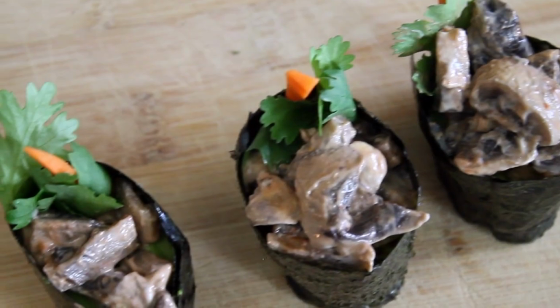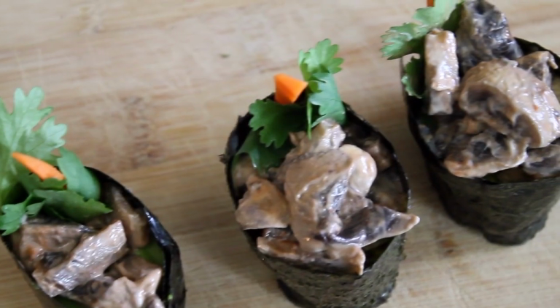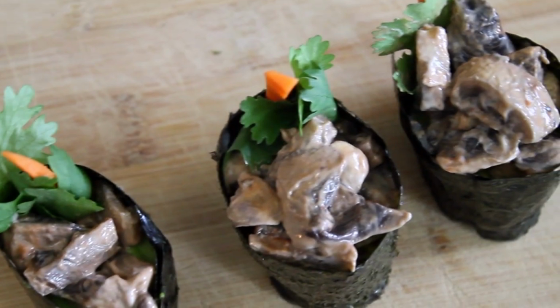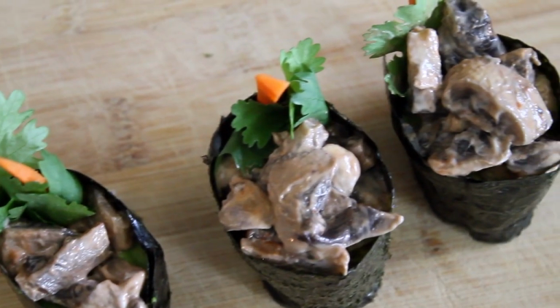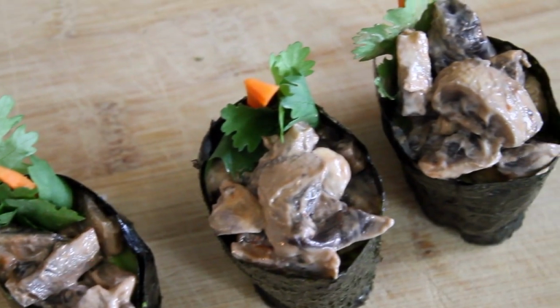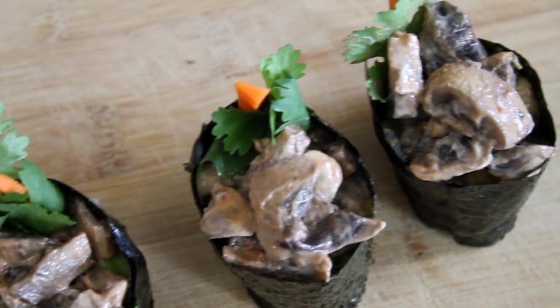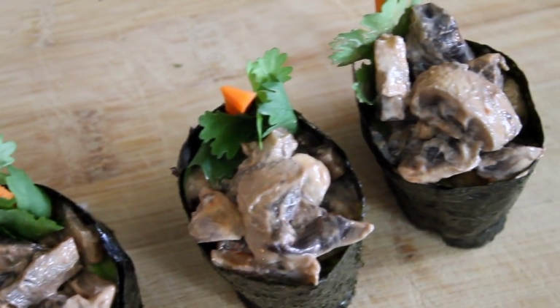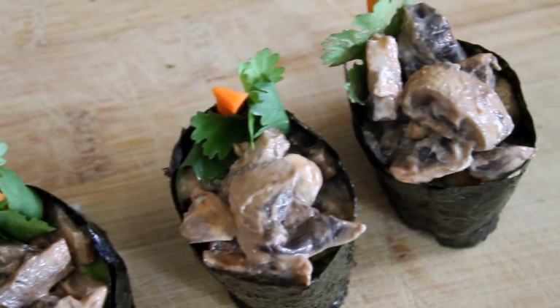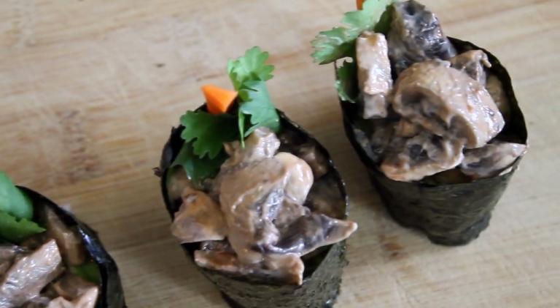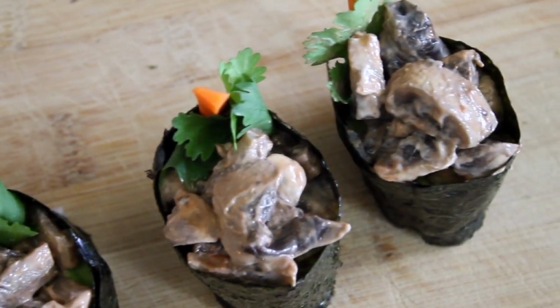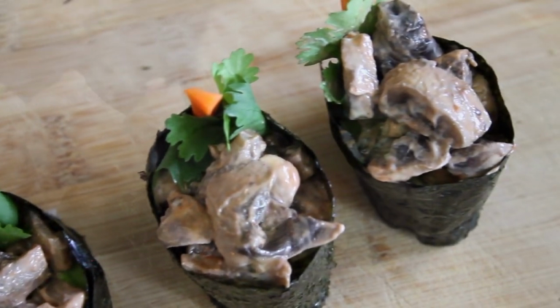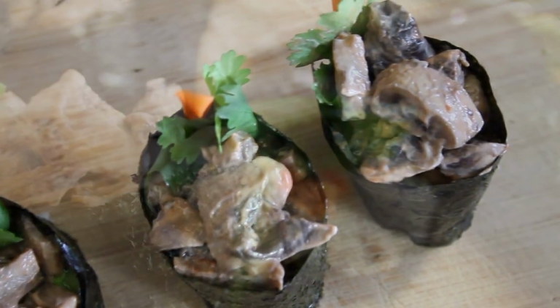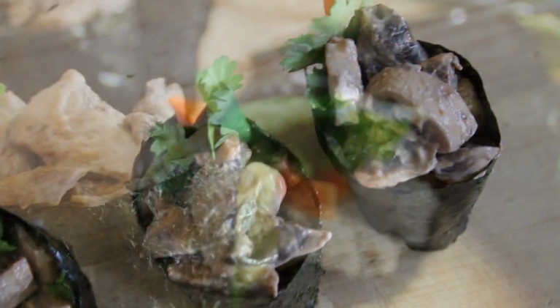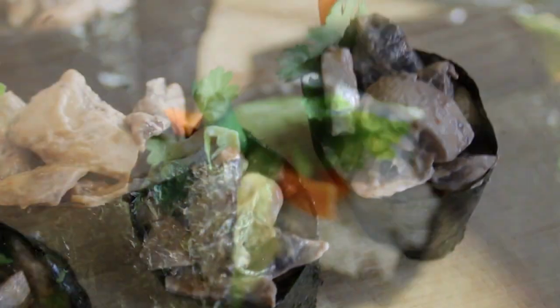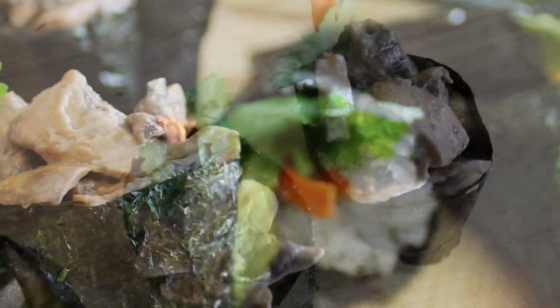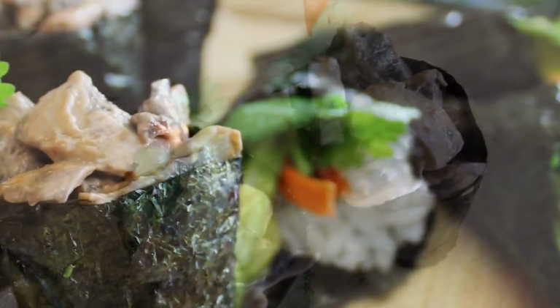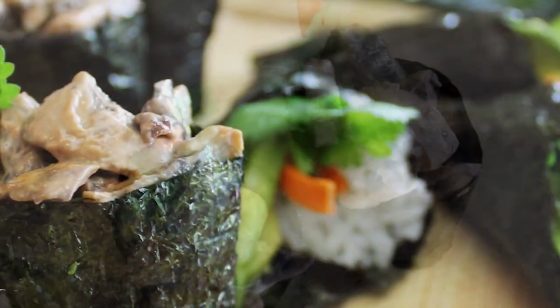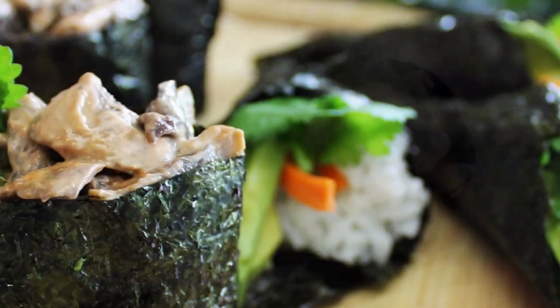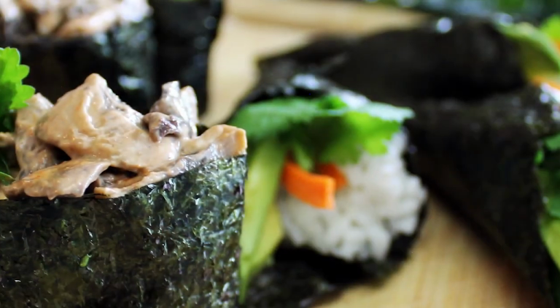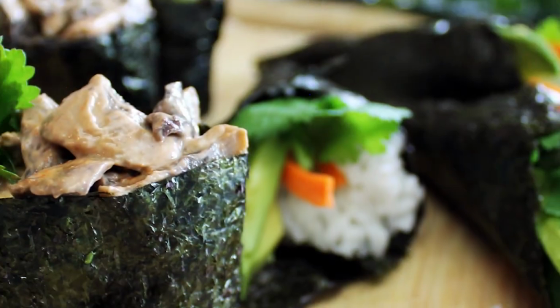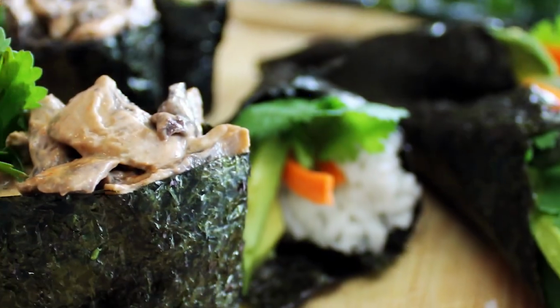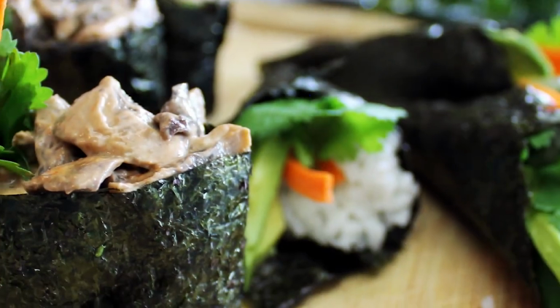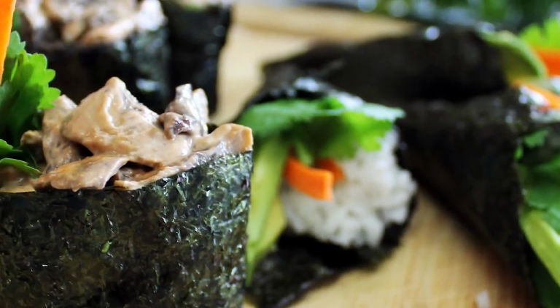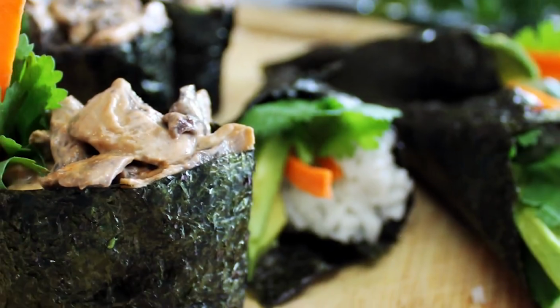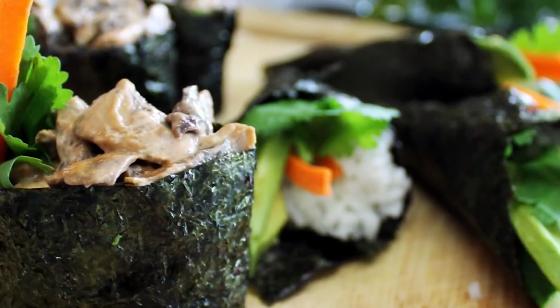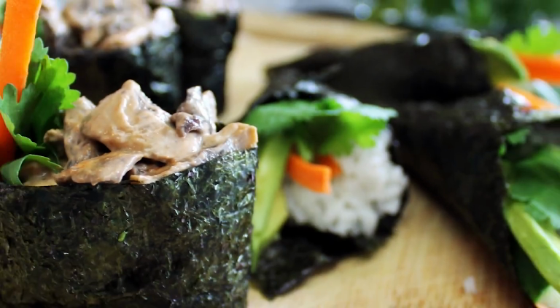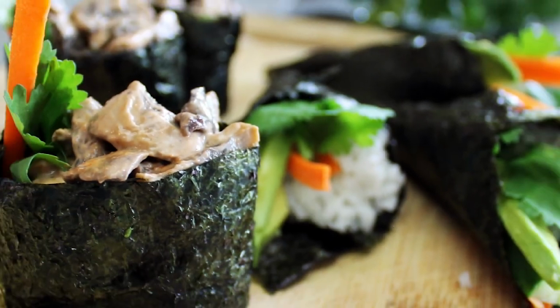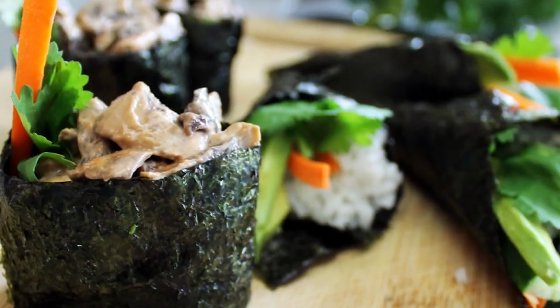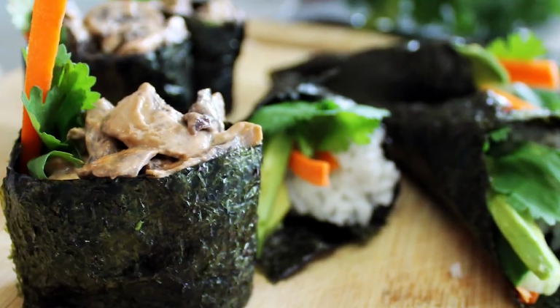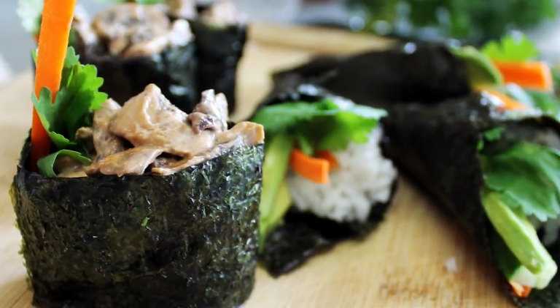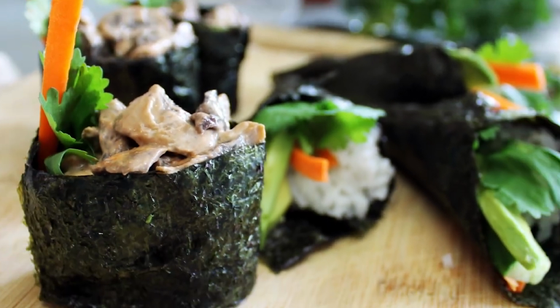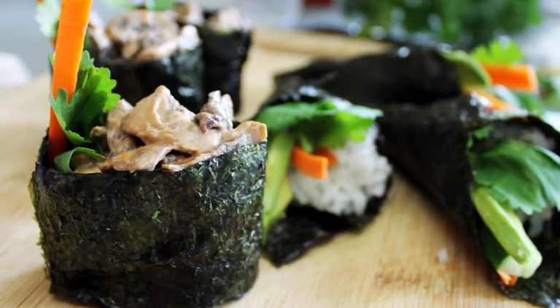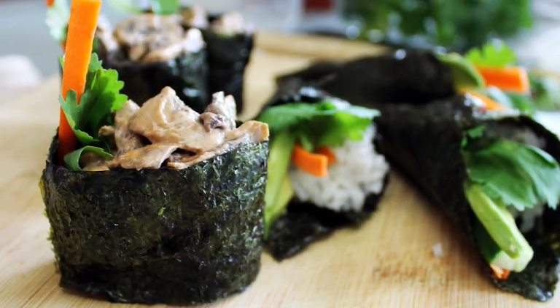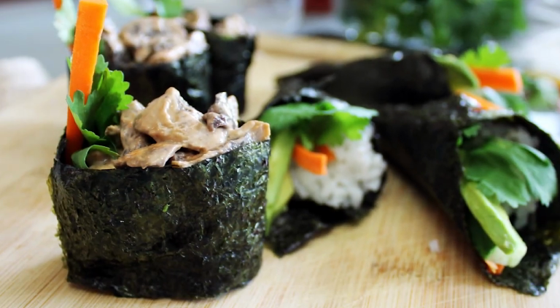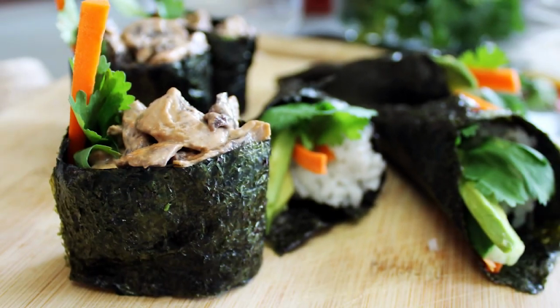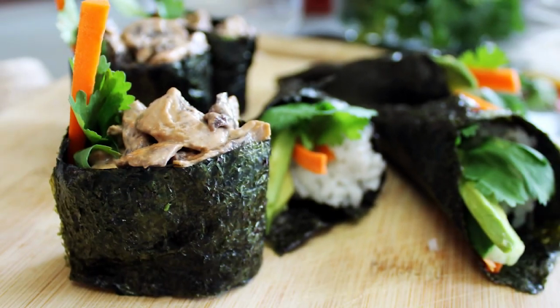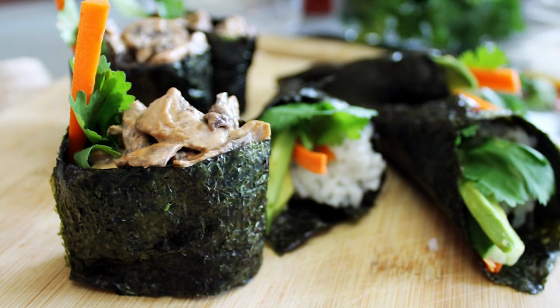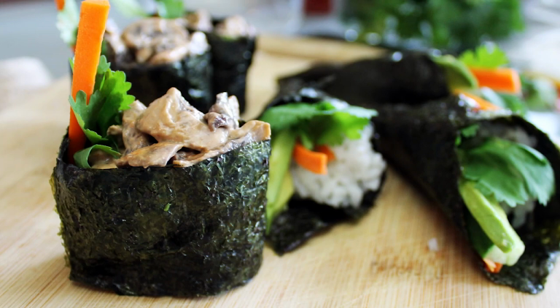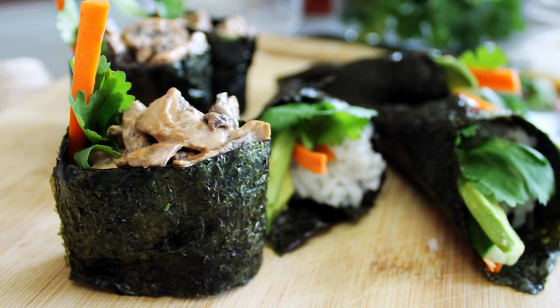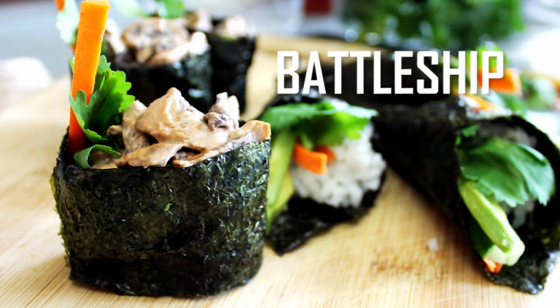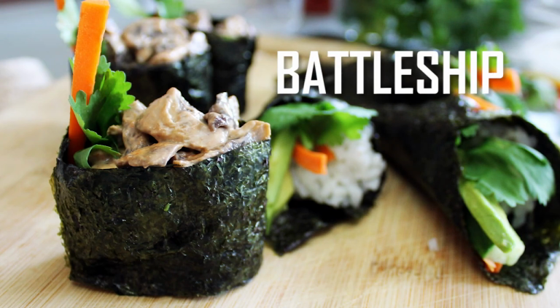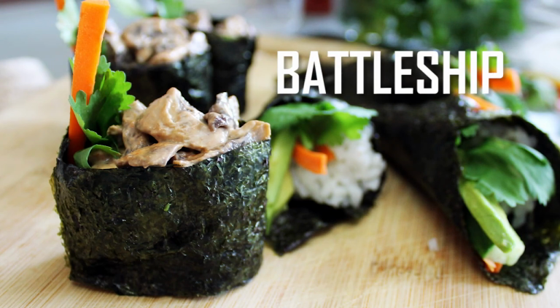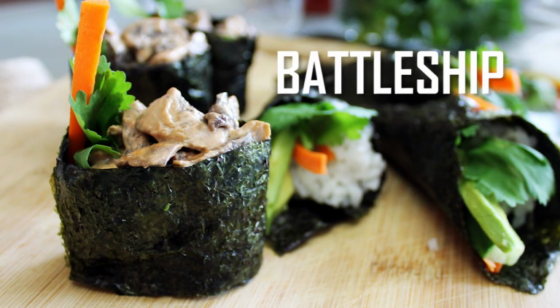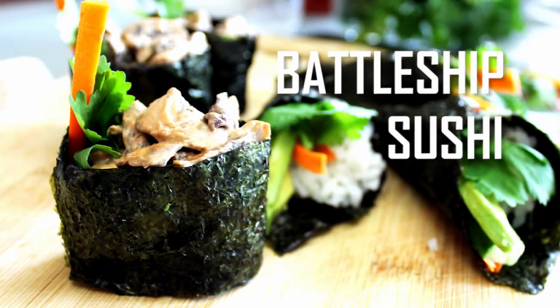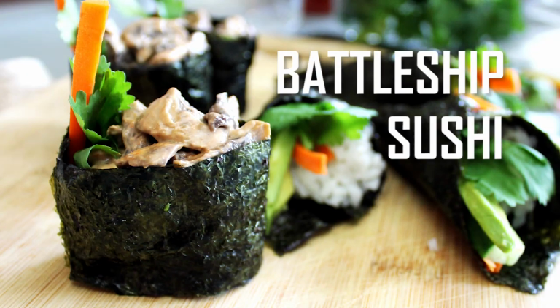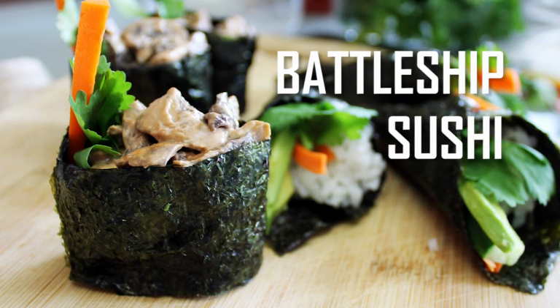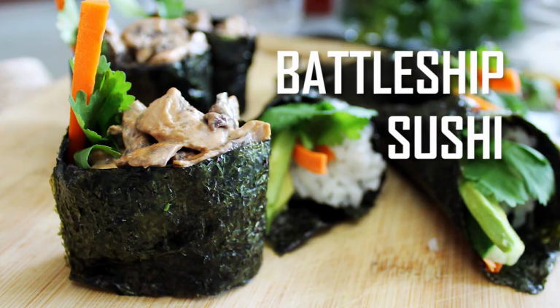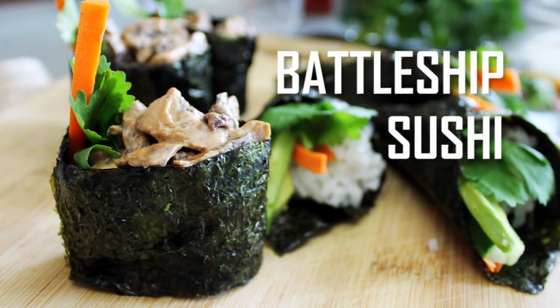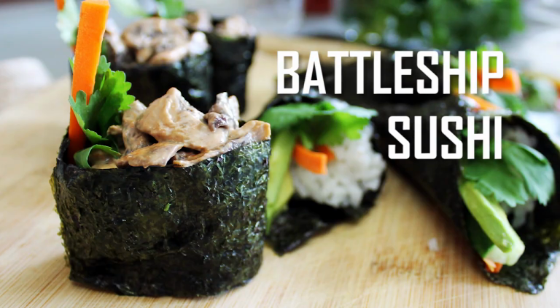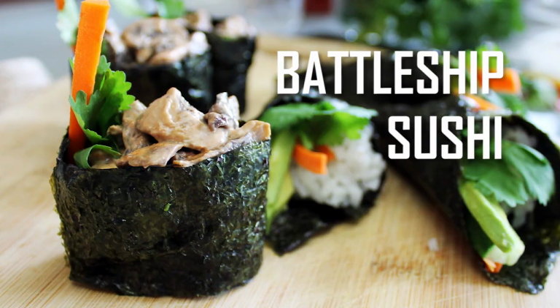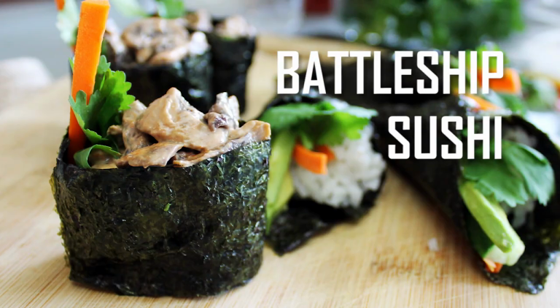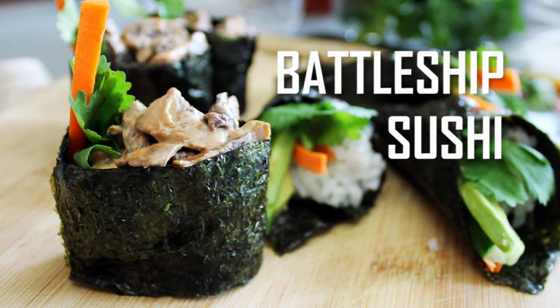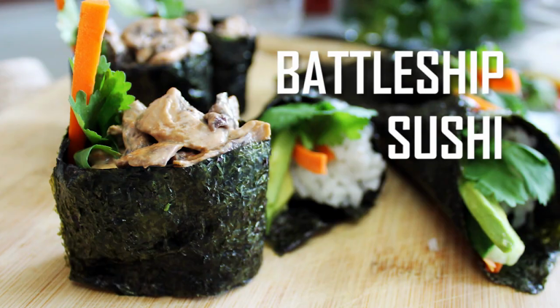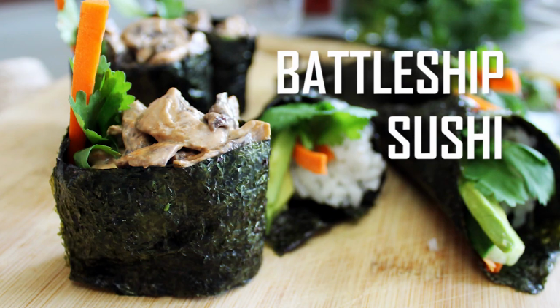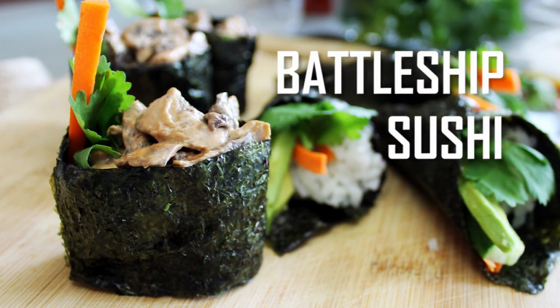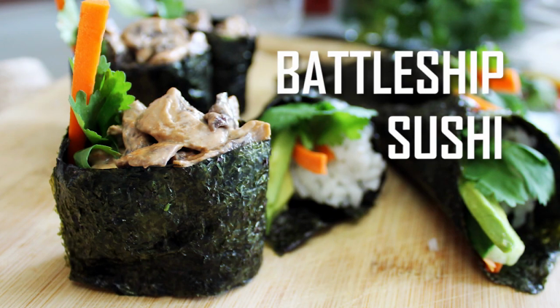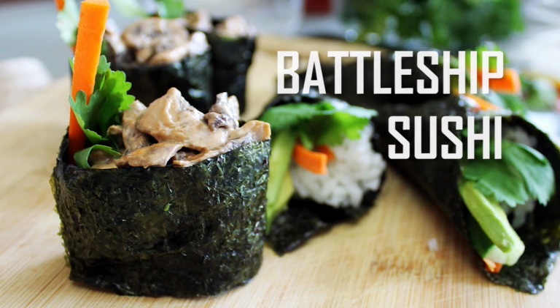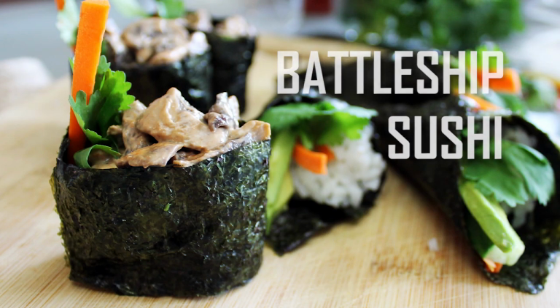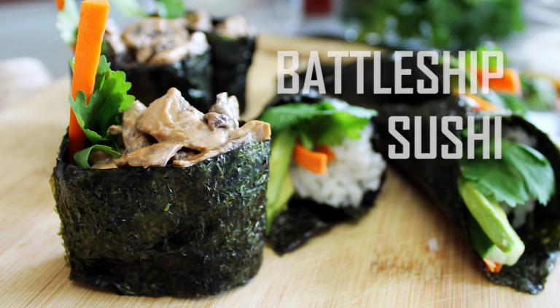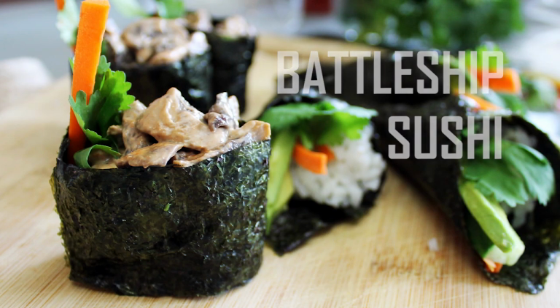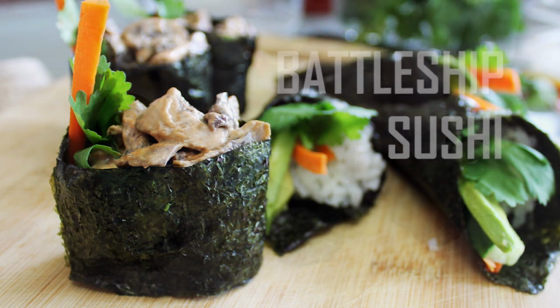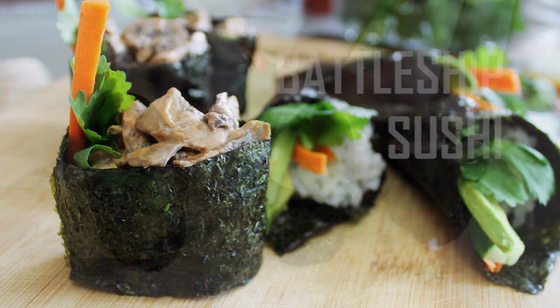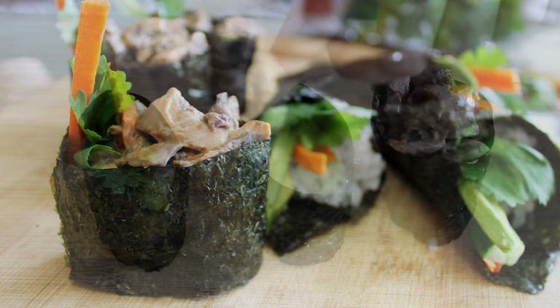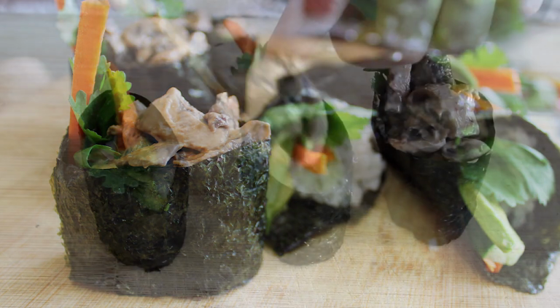Hi guys. Today, we're making the most aggressive of sushi types: battleship sushi, or gunkan sushi.